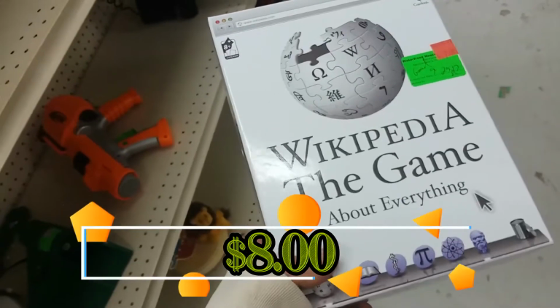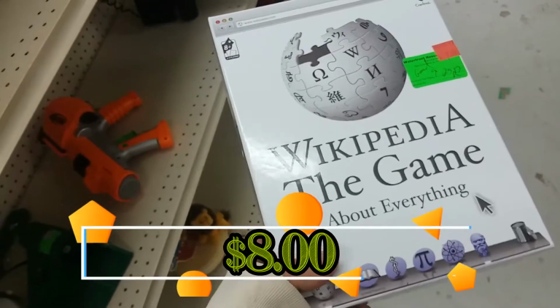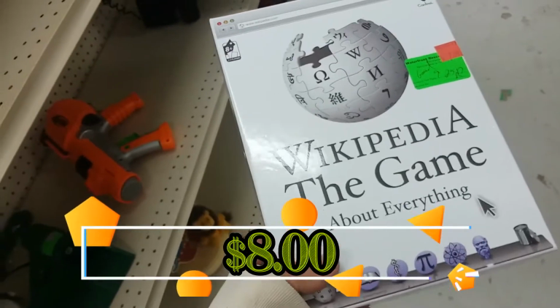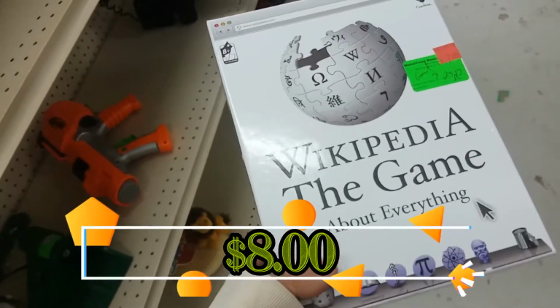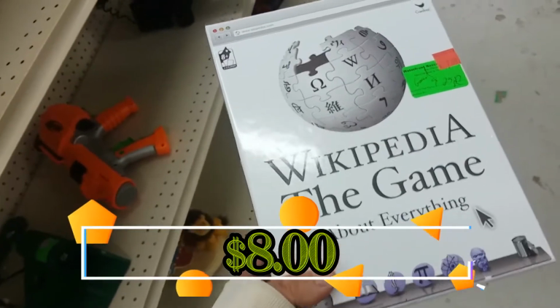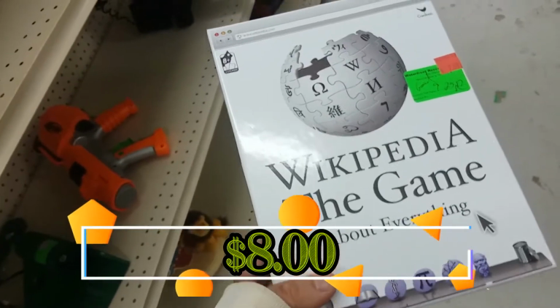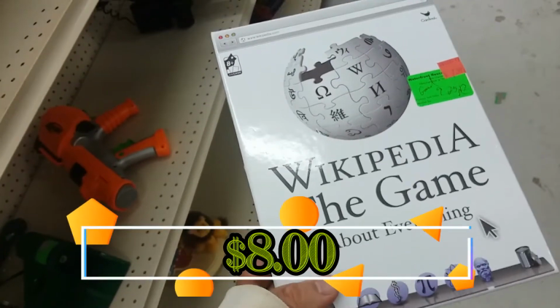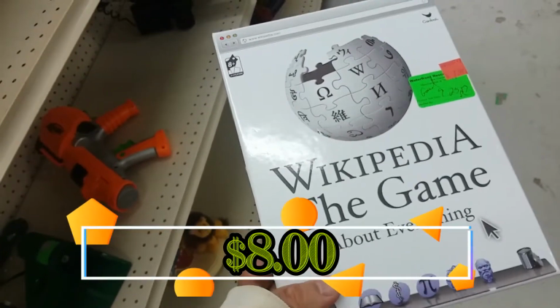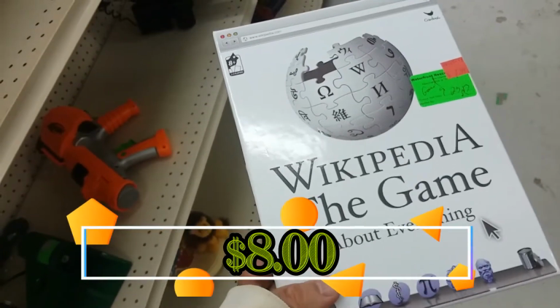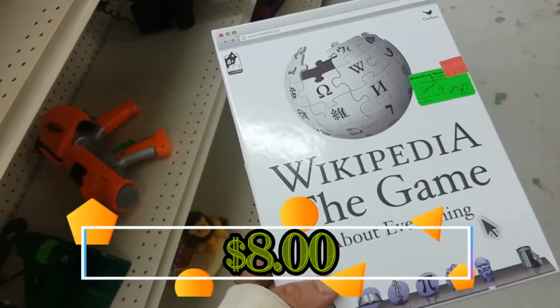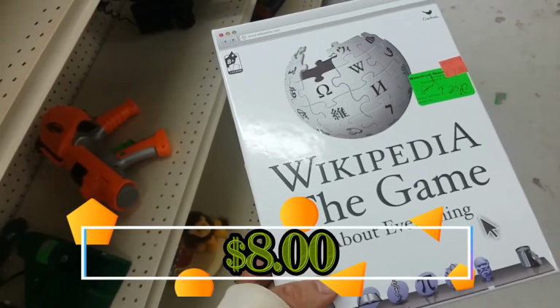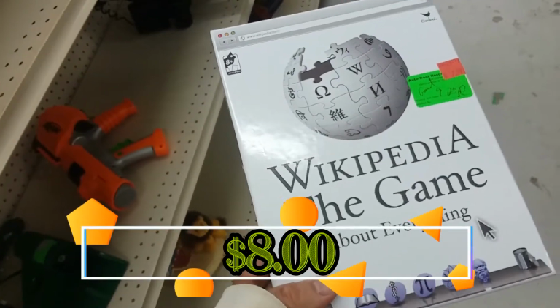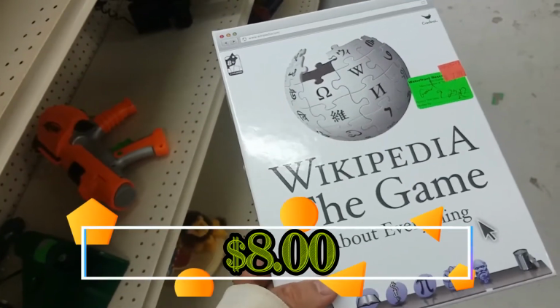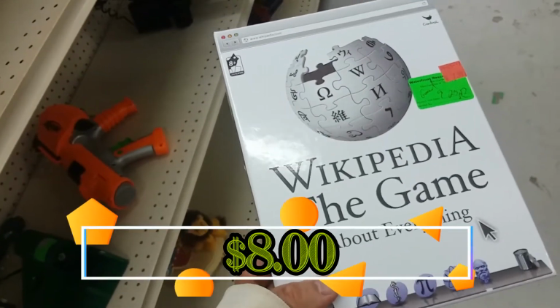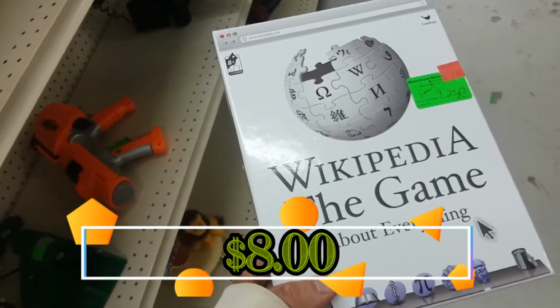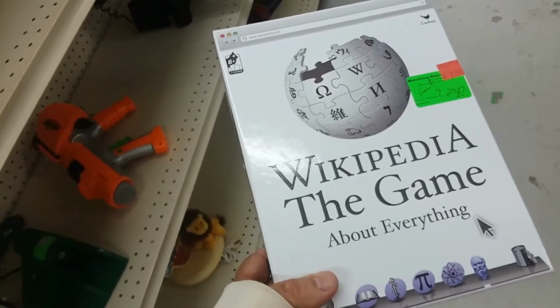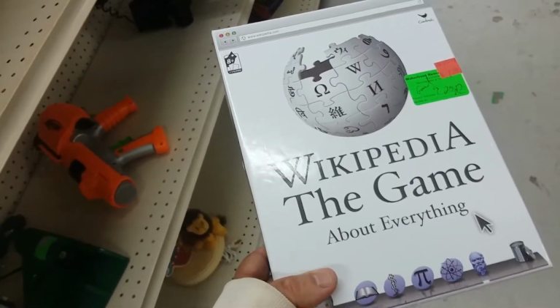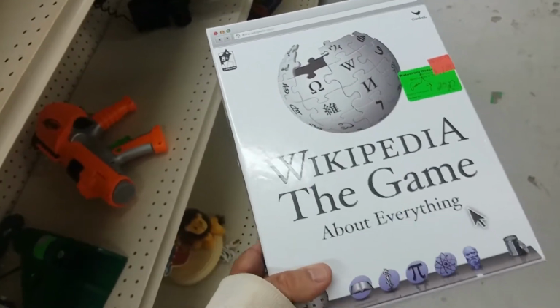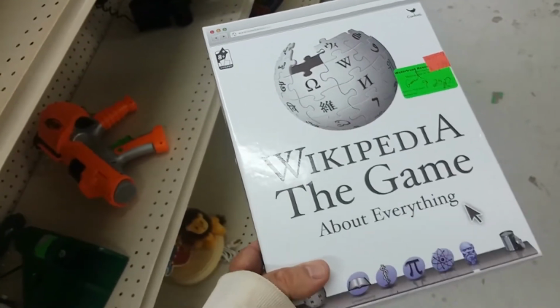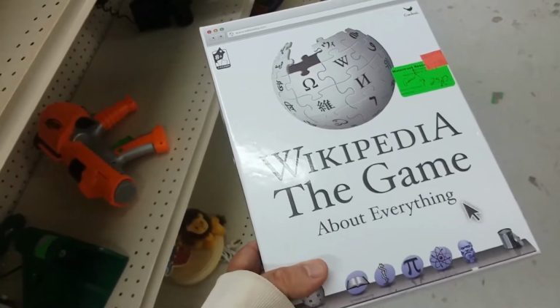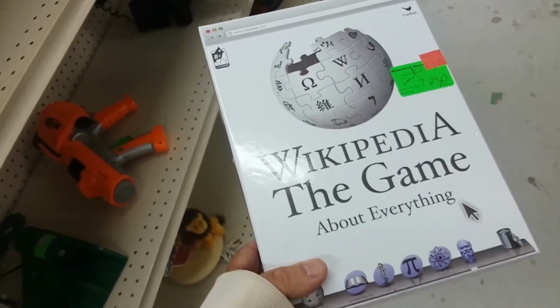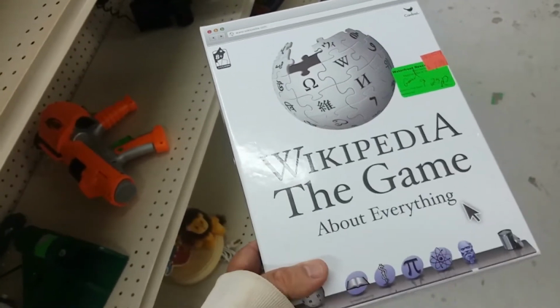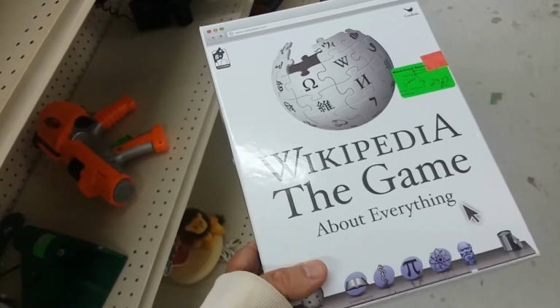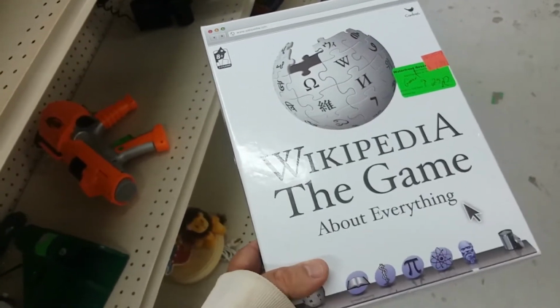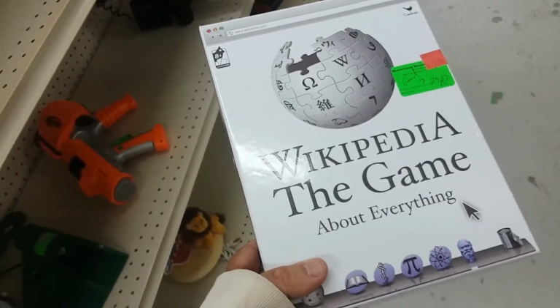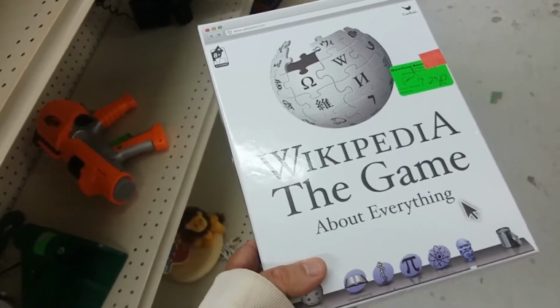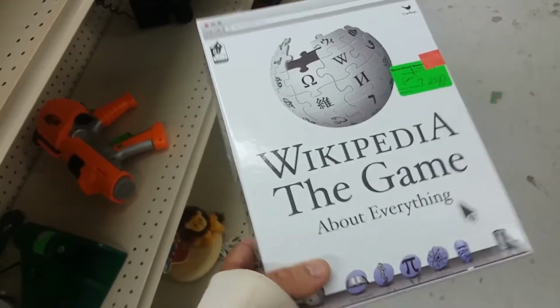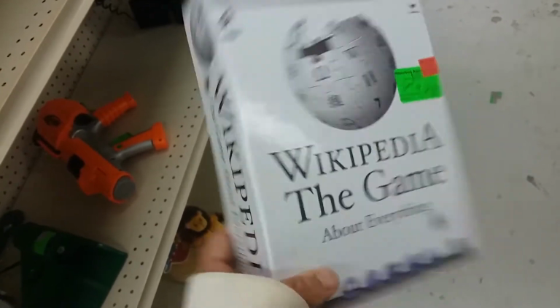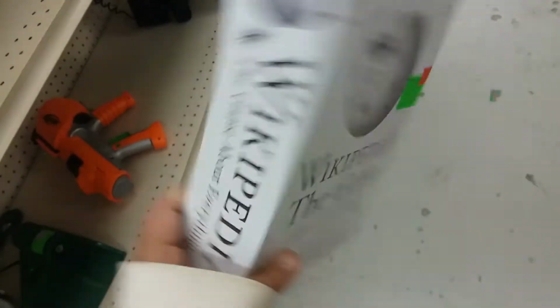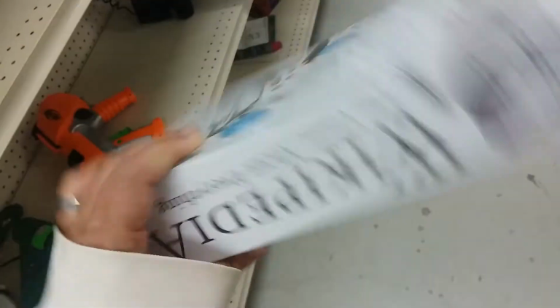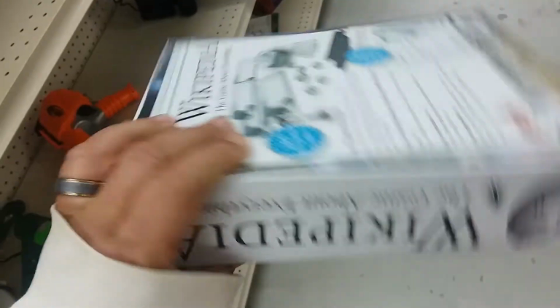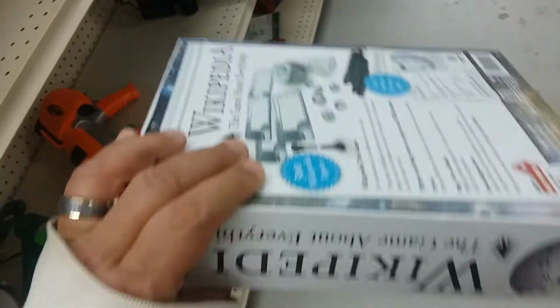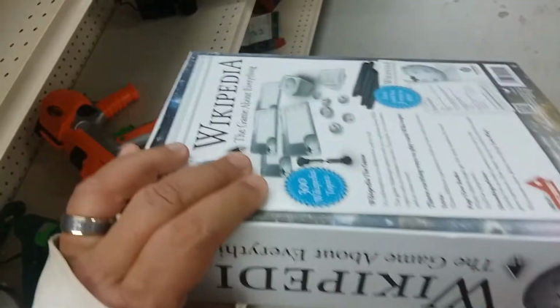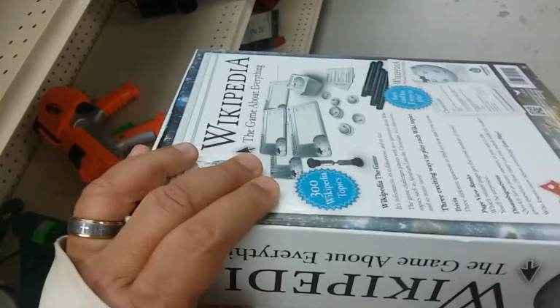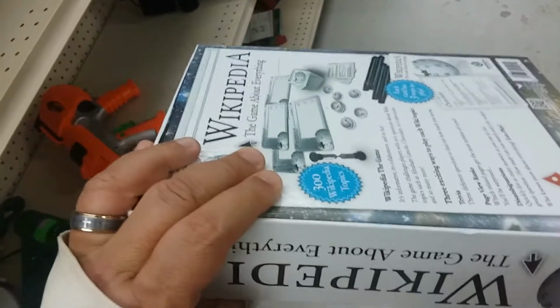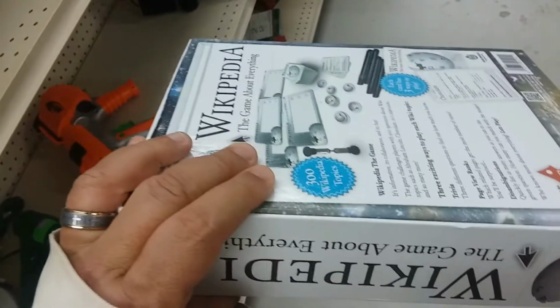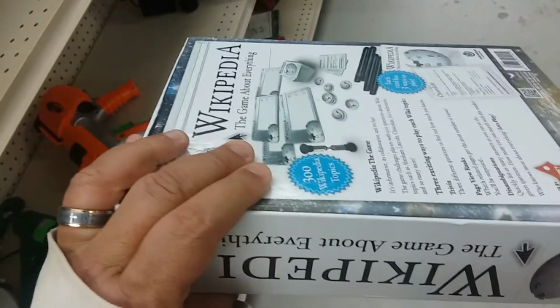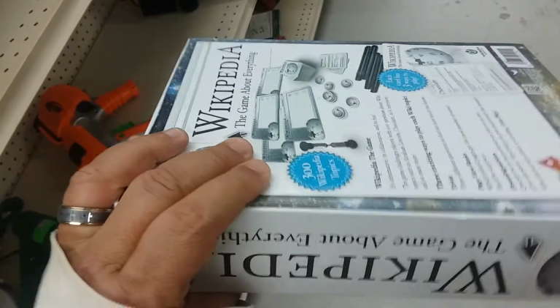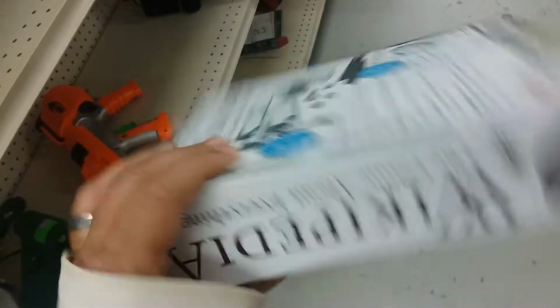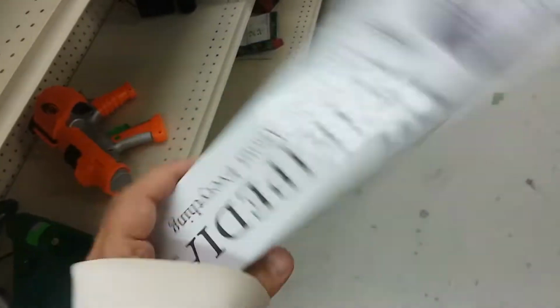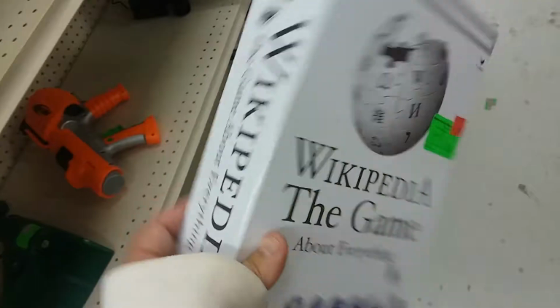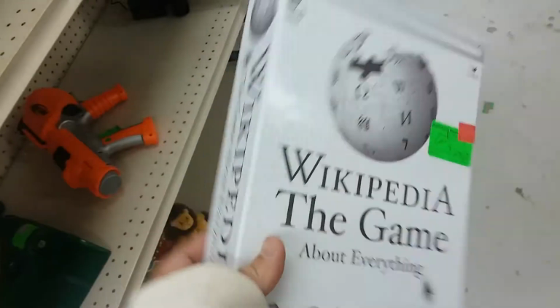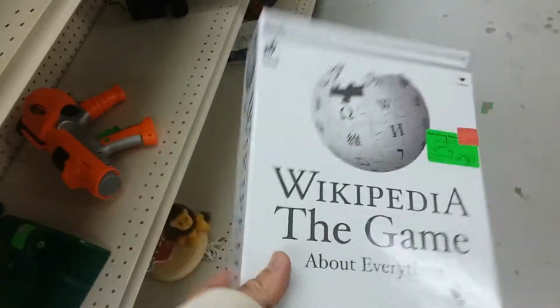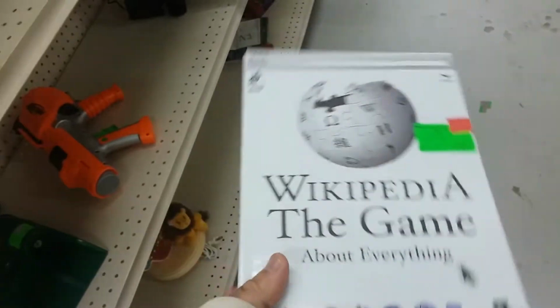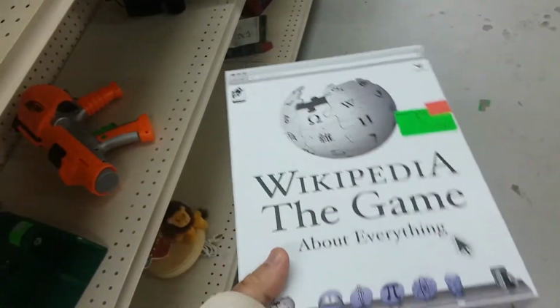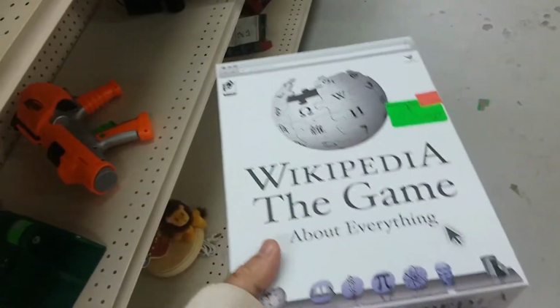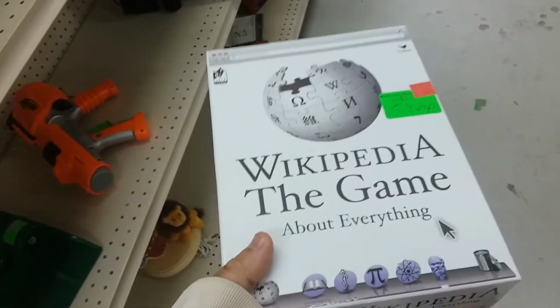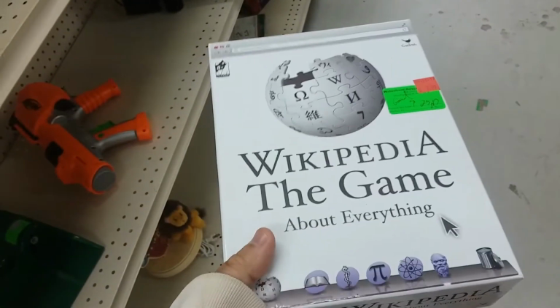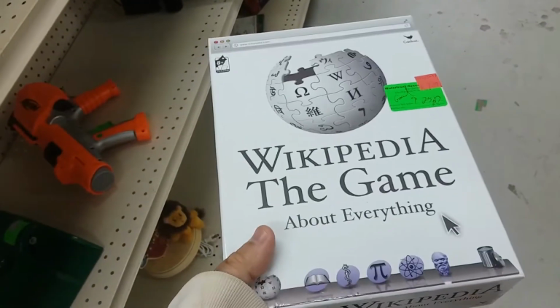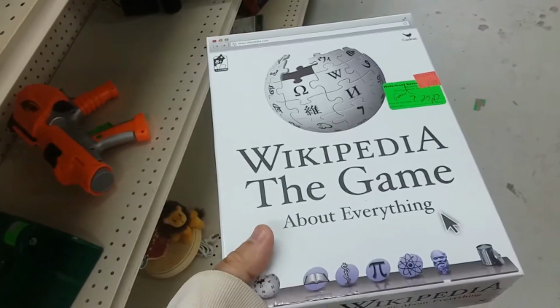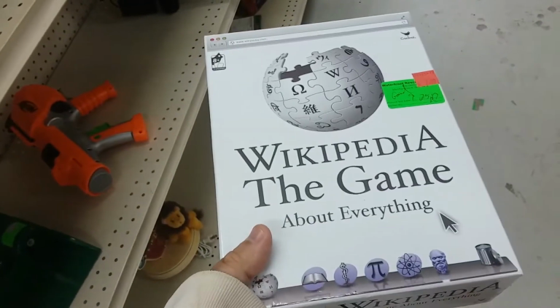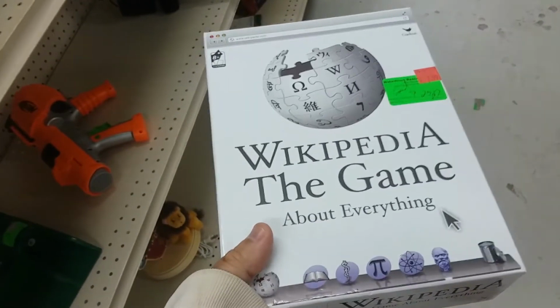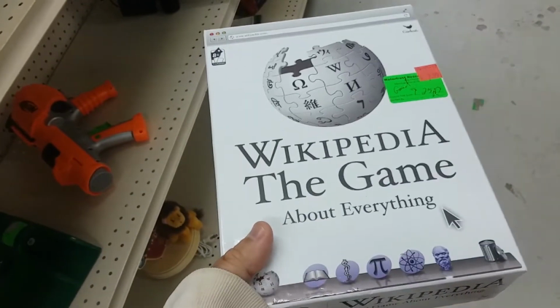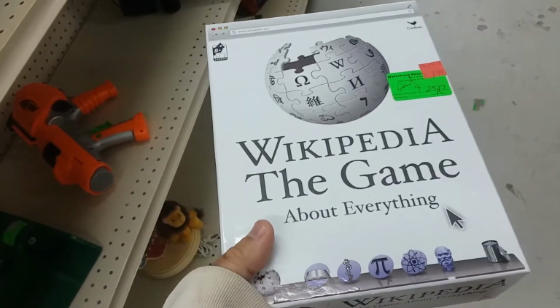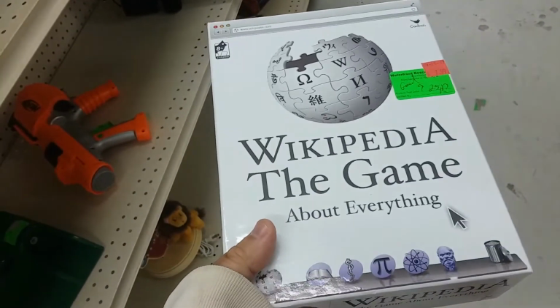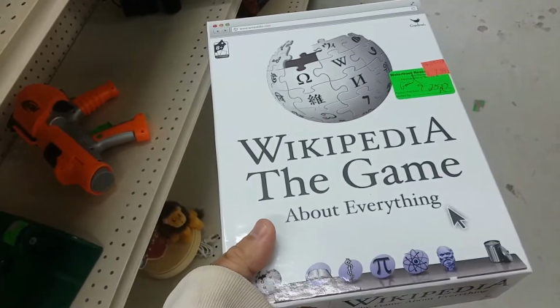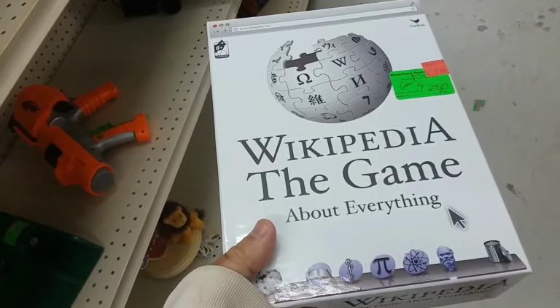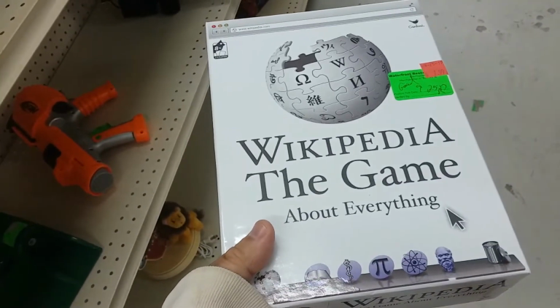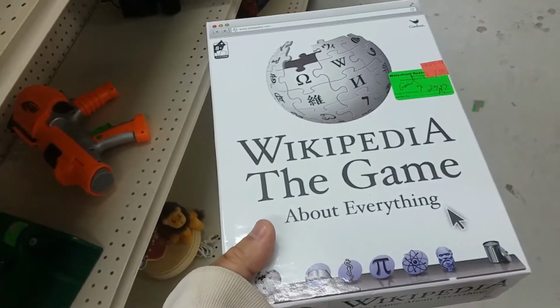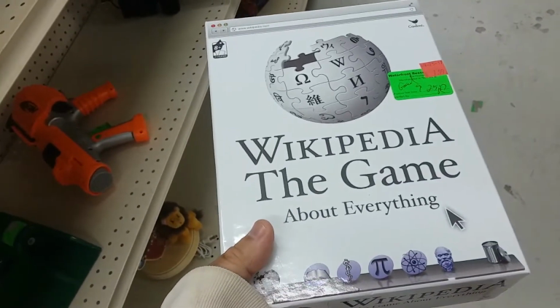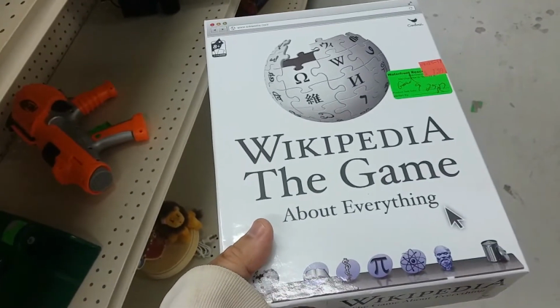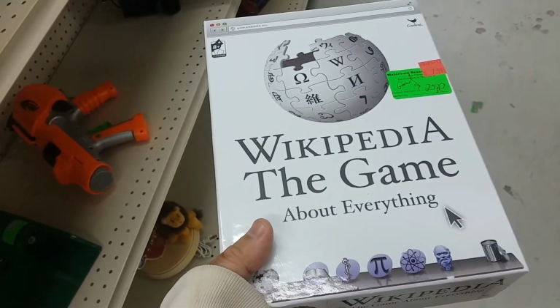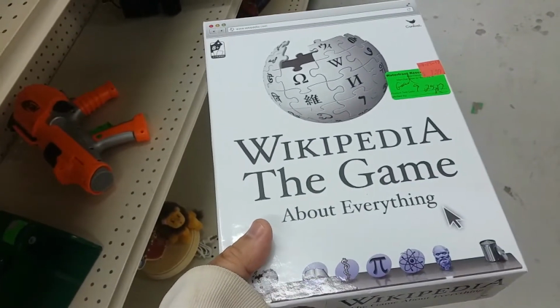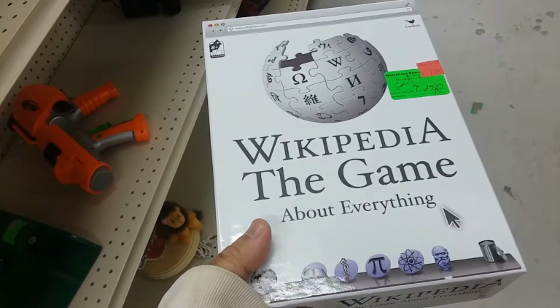Here is Wikipedia The Game. It costs way too much and doesn't look interesting to me, so I'm going to leave this here too.